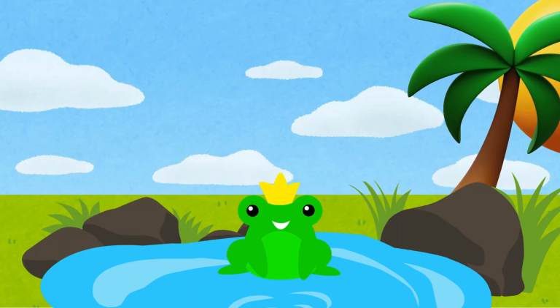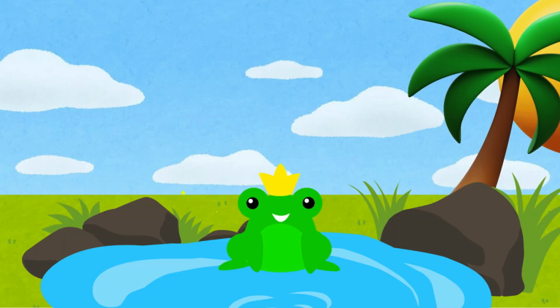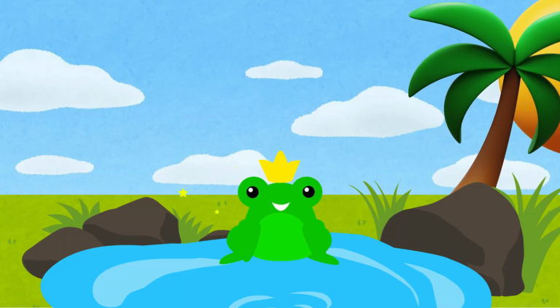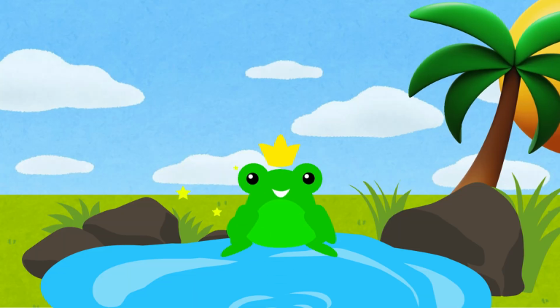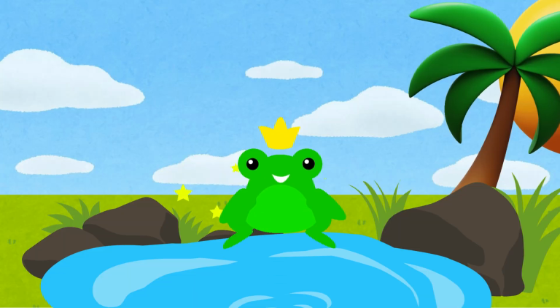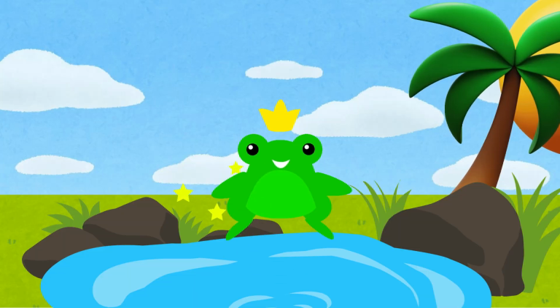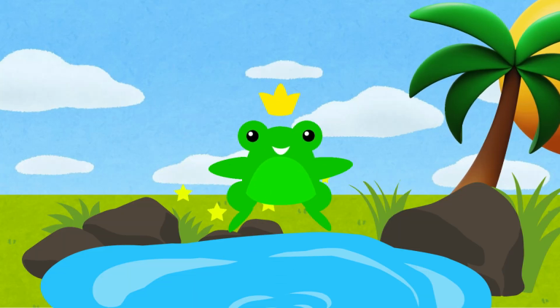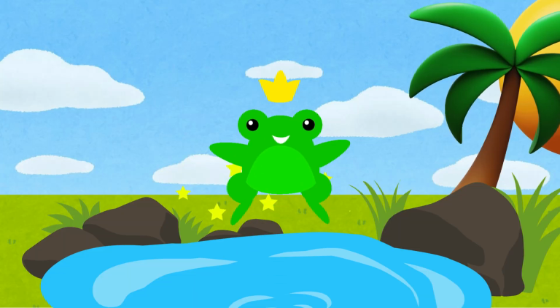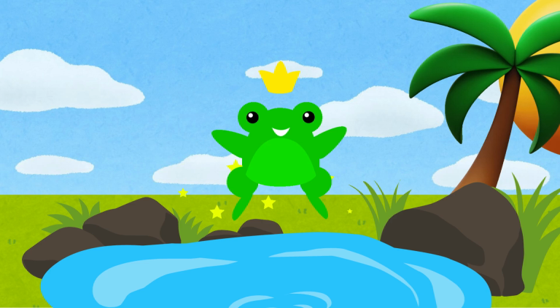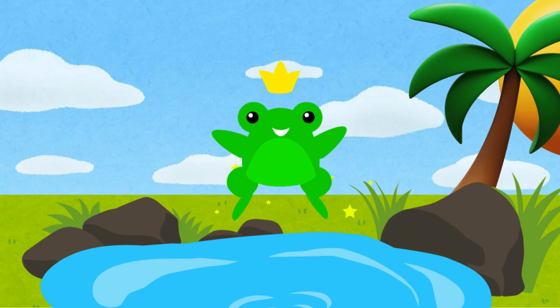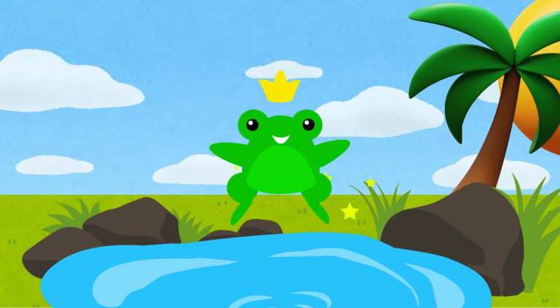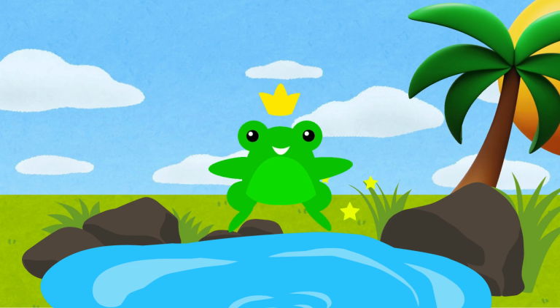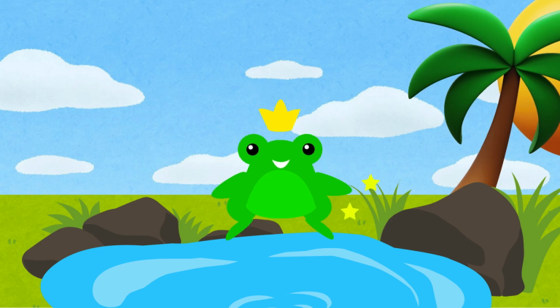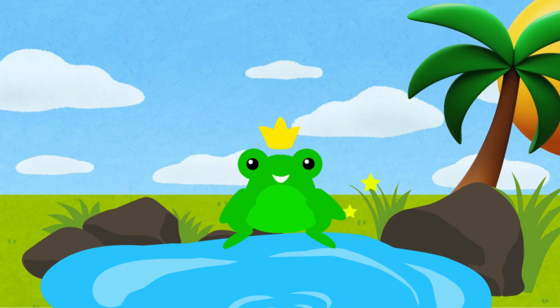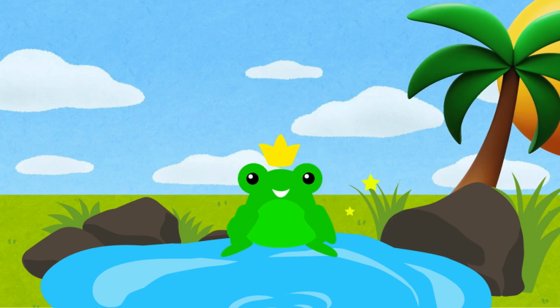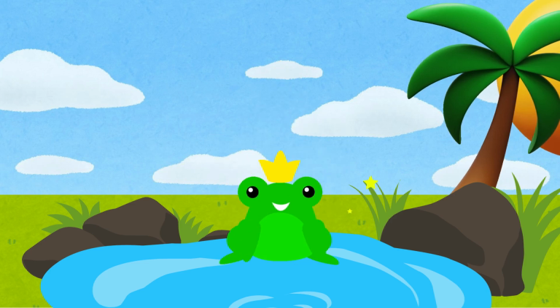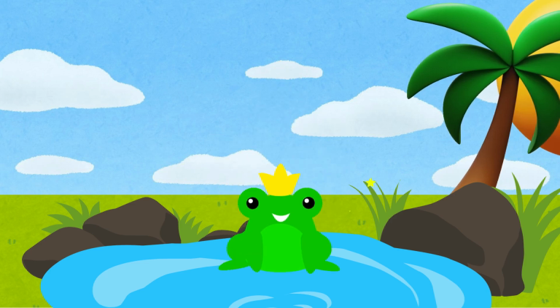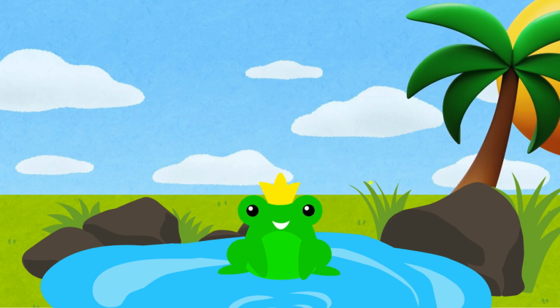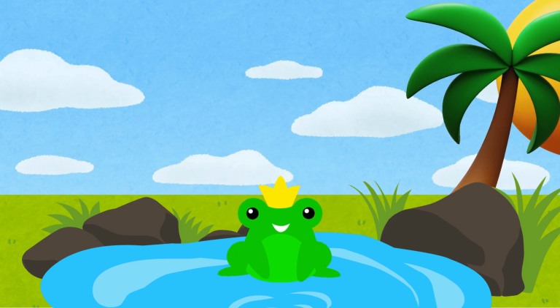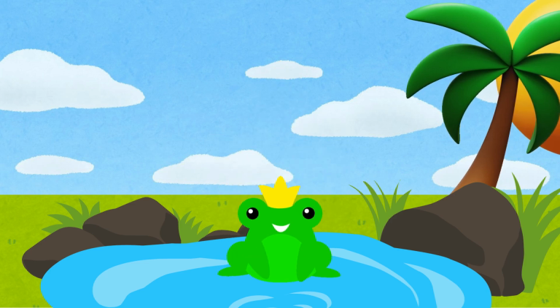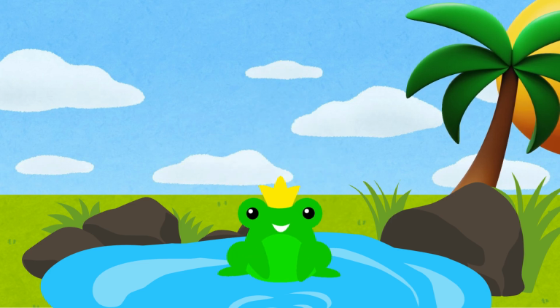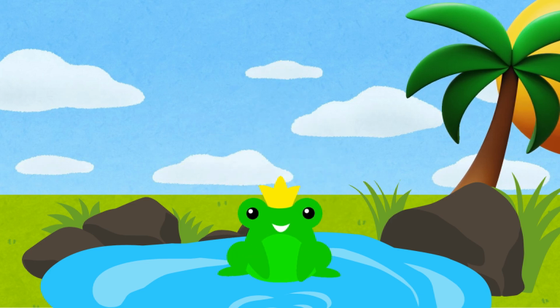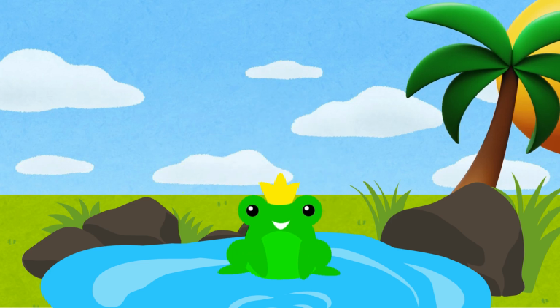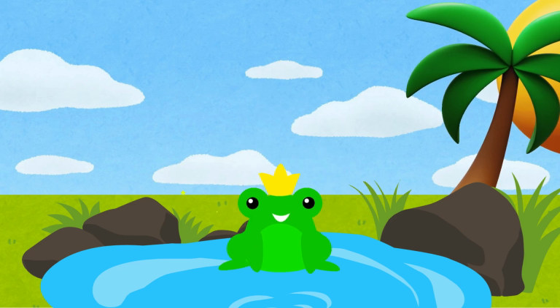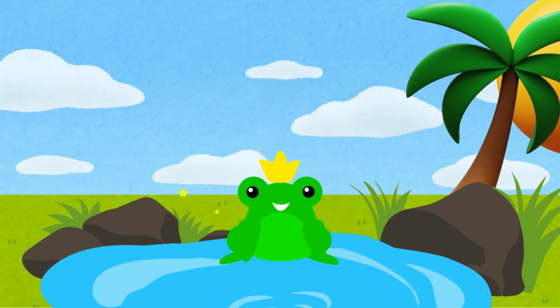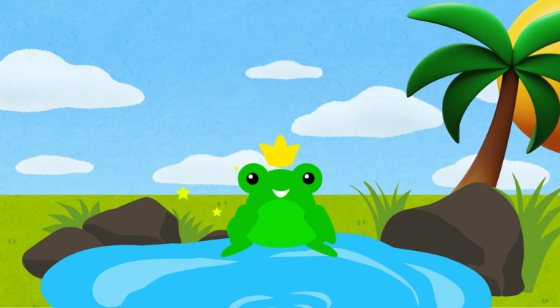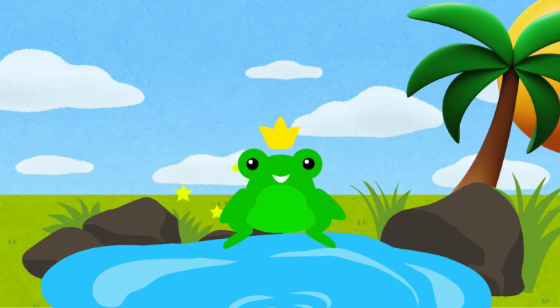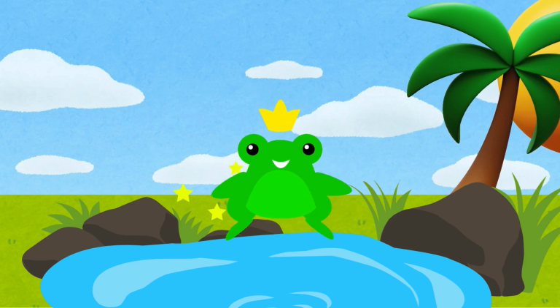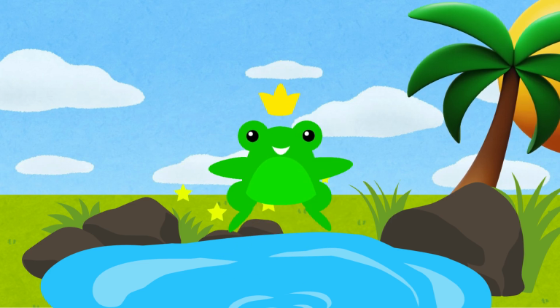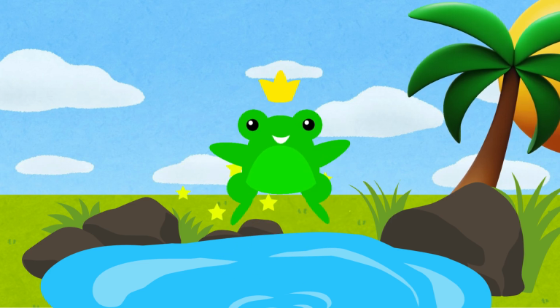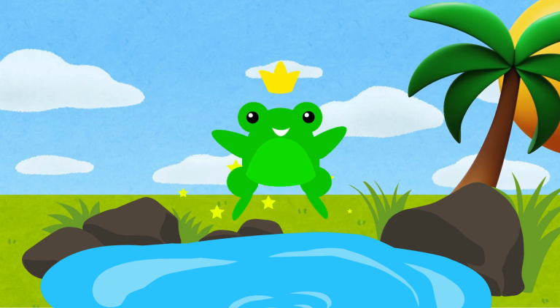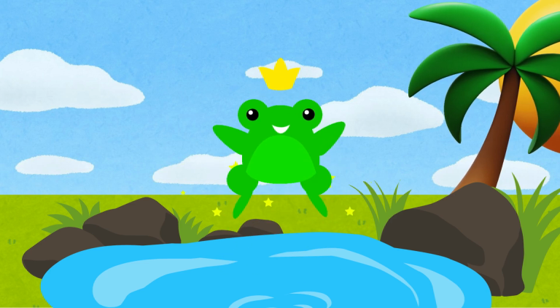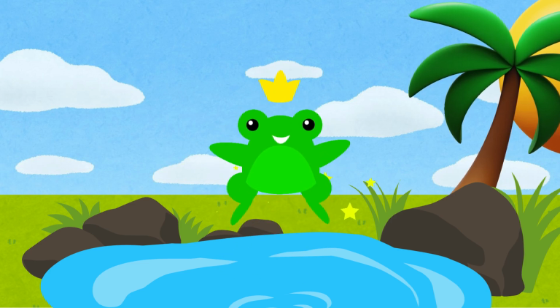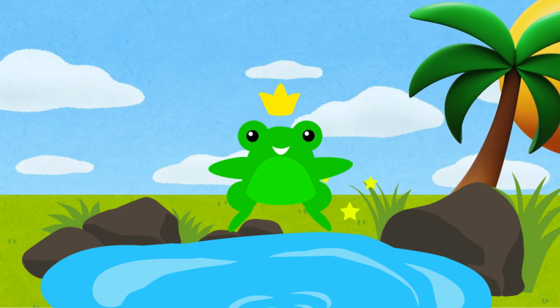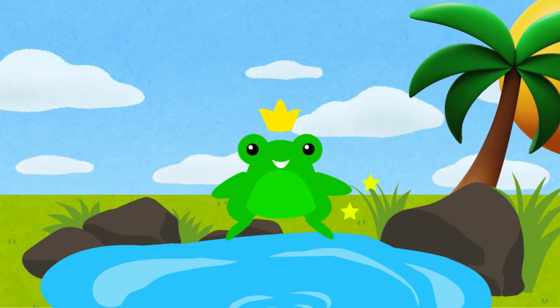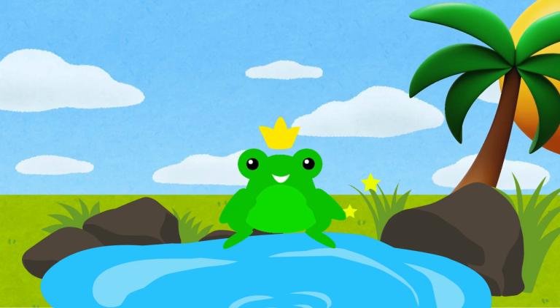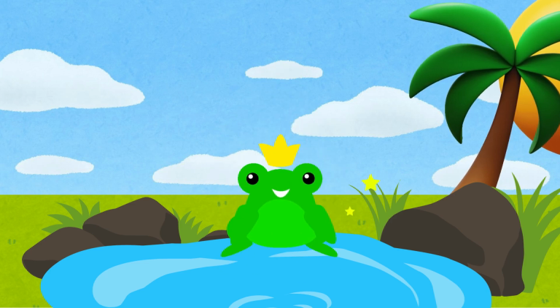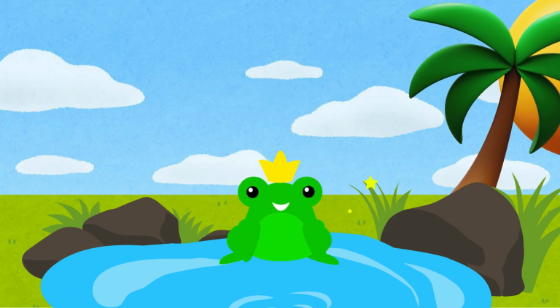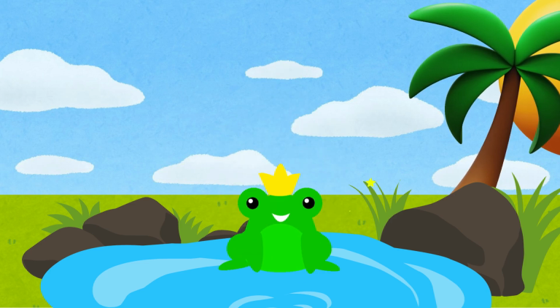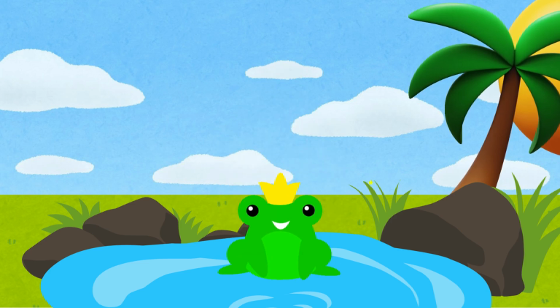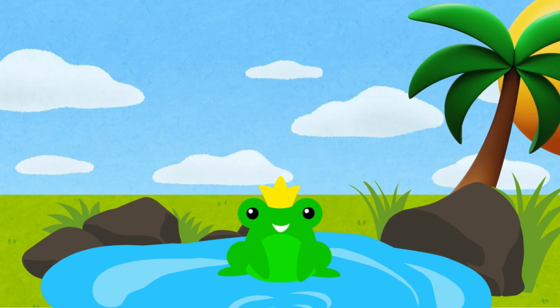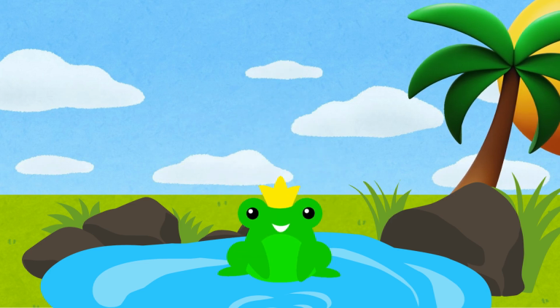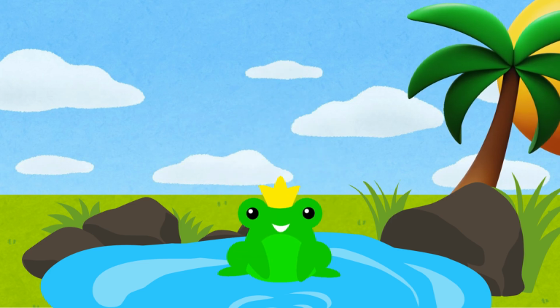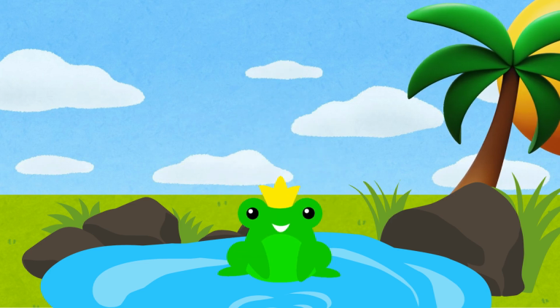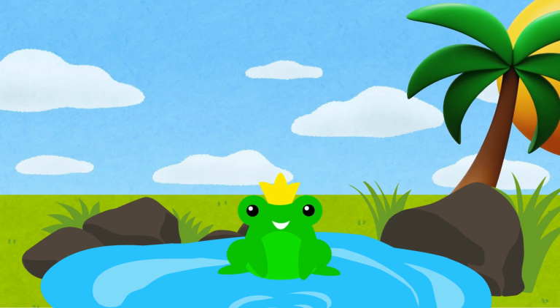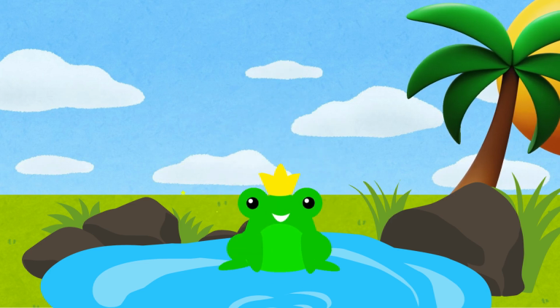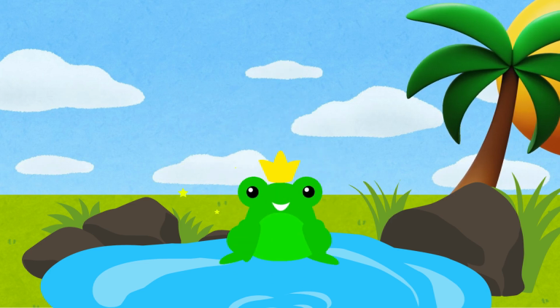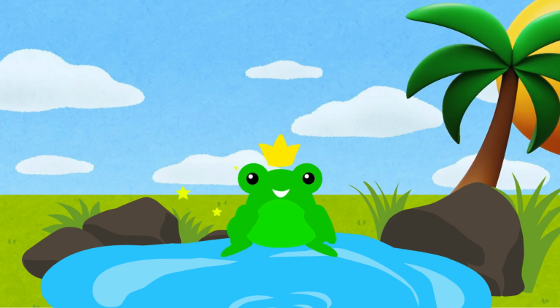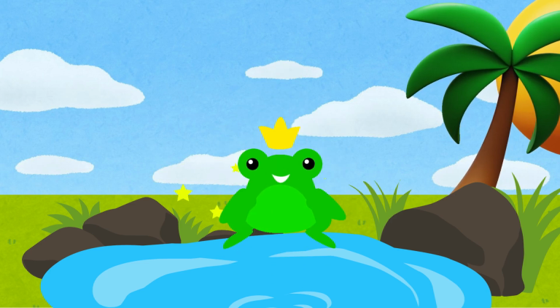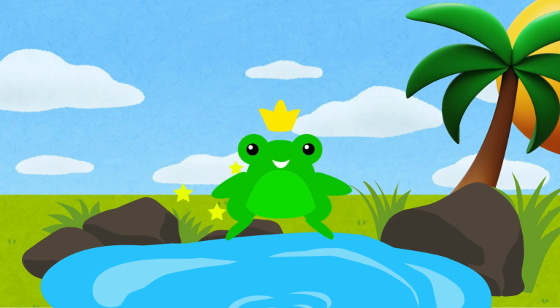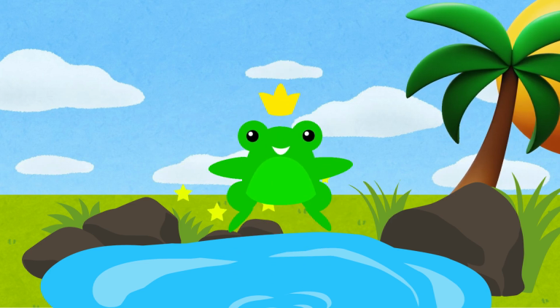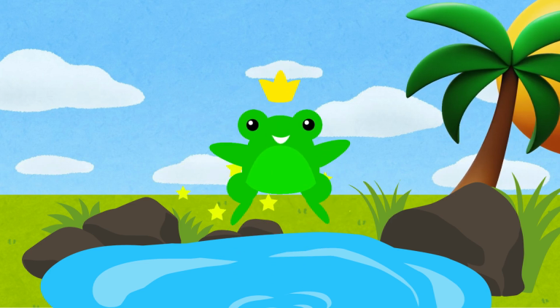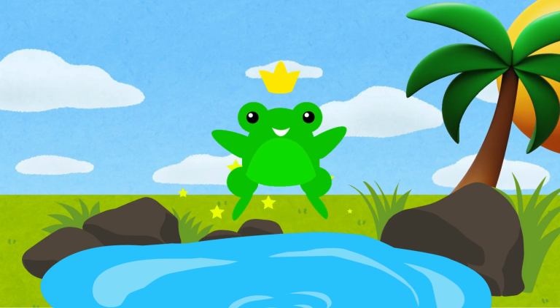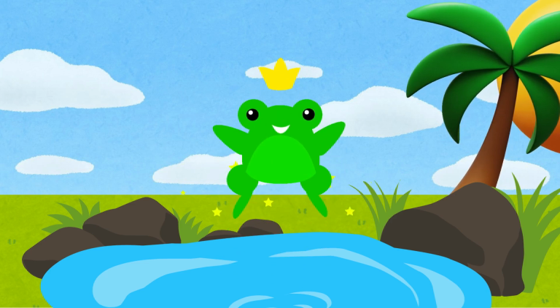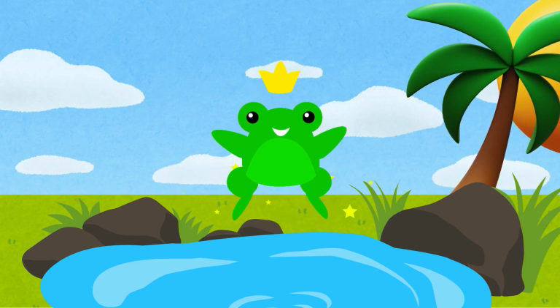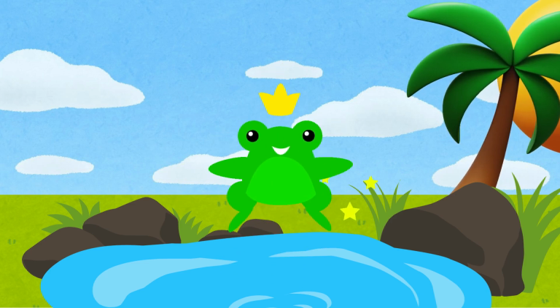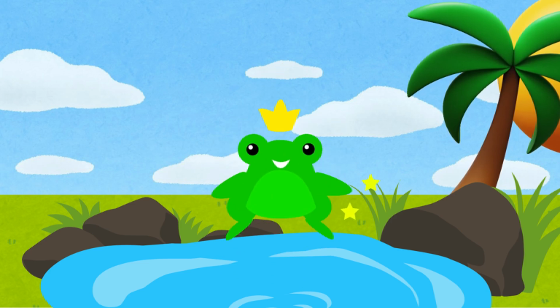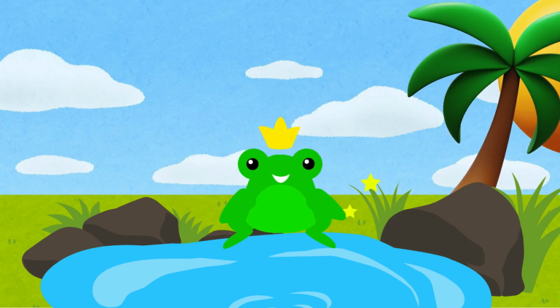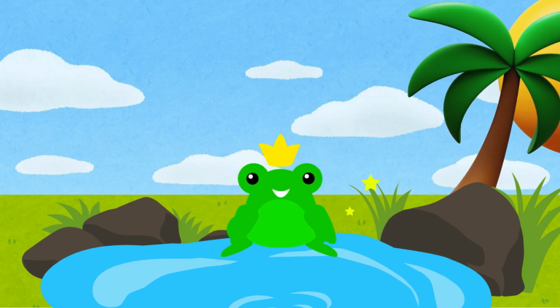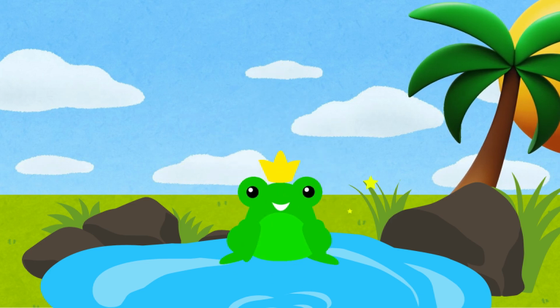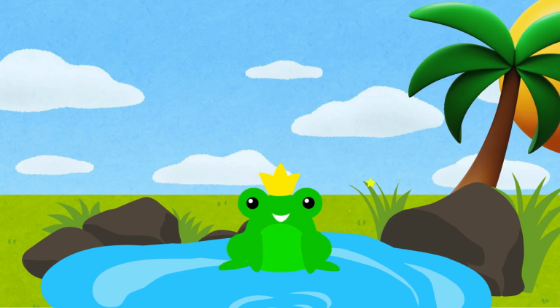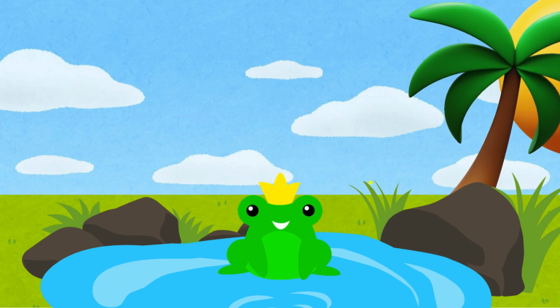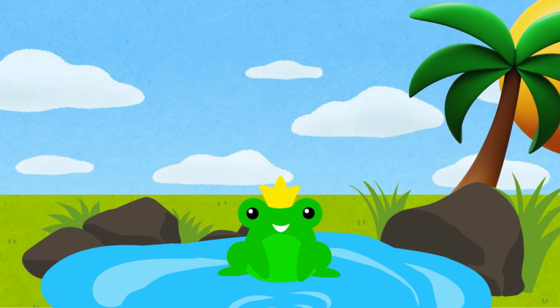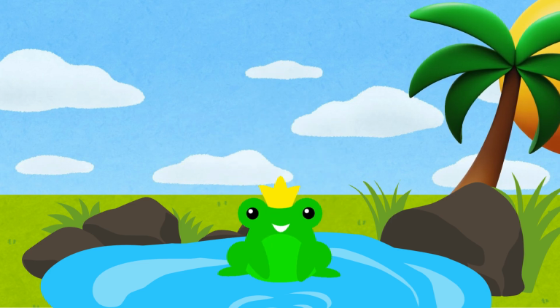Hi friends! I am Froggy. I love hopping. Today I will hop from number 10 to 1. Let's count with me.